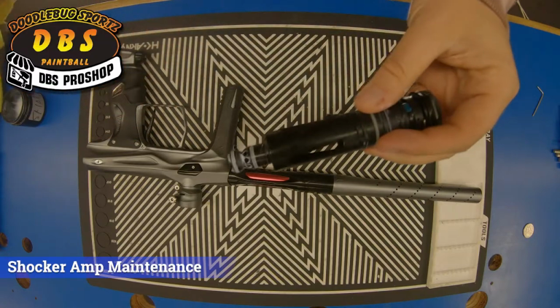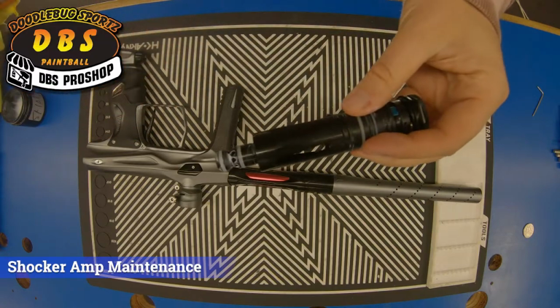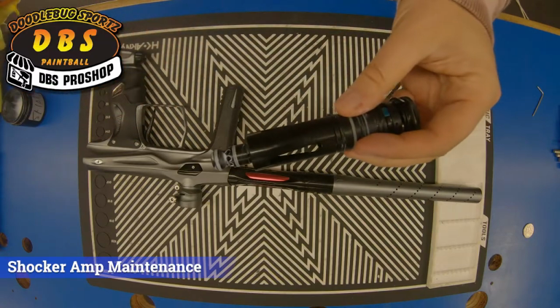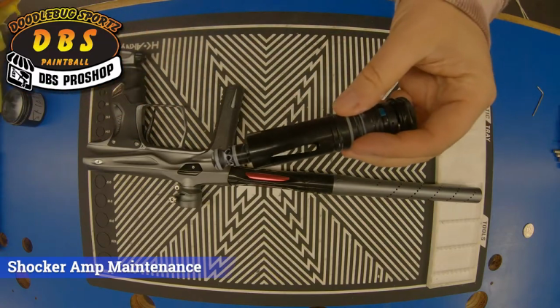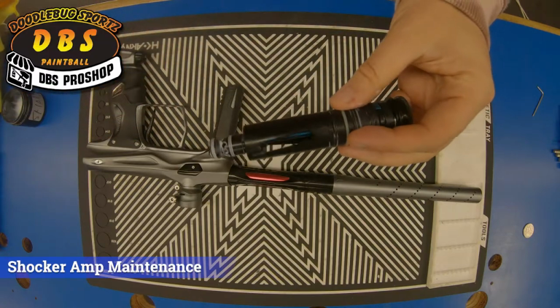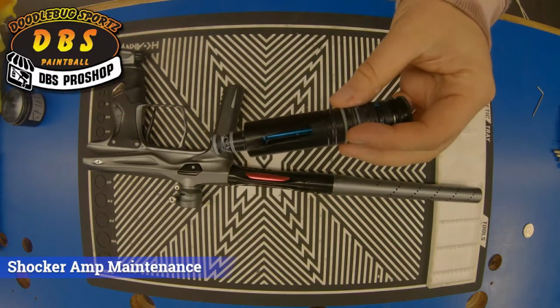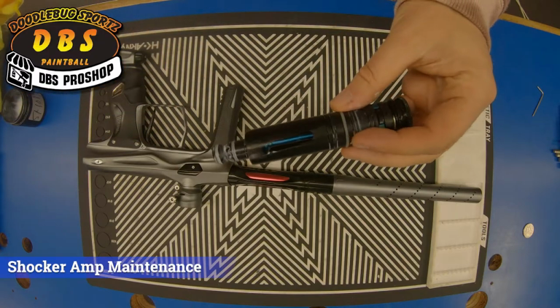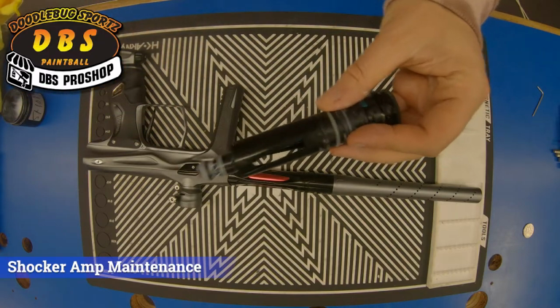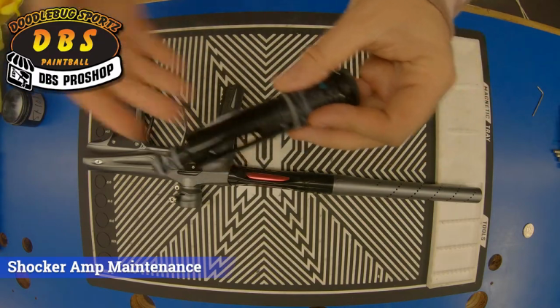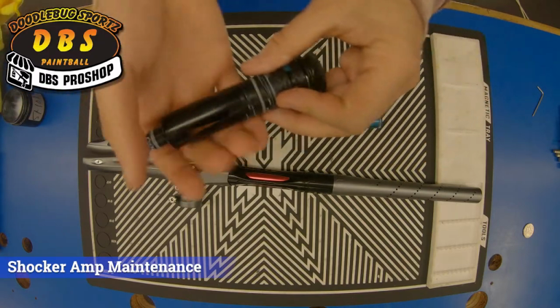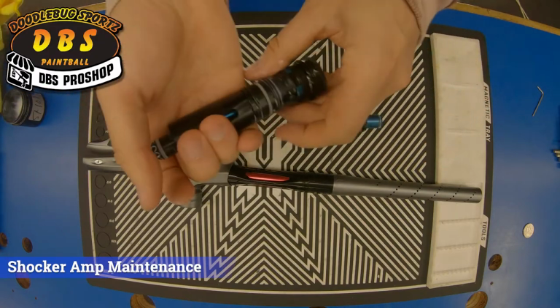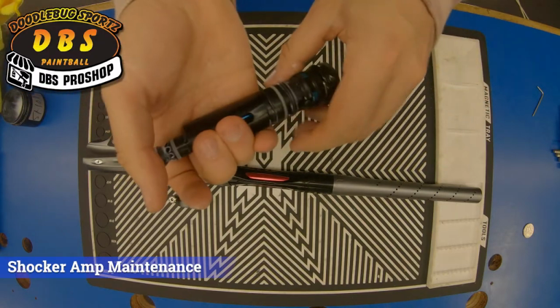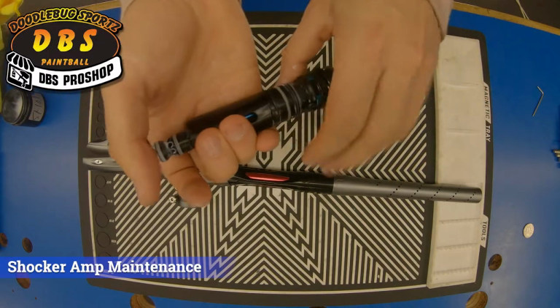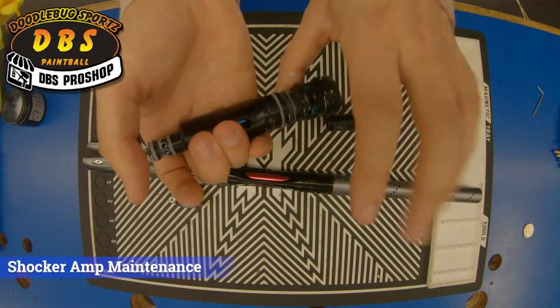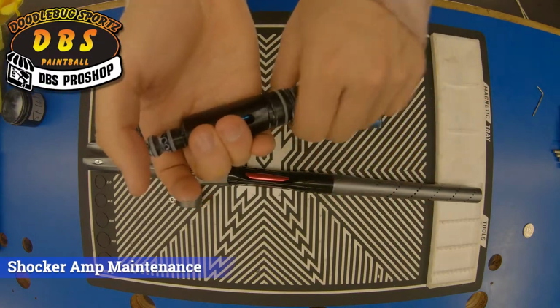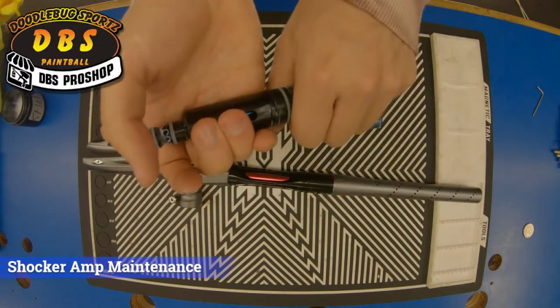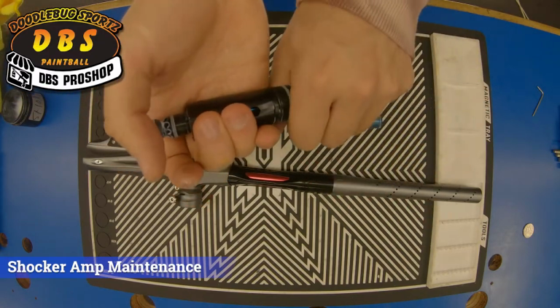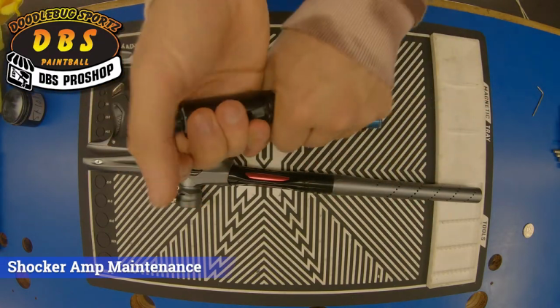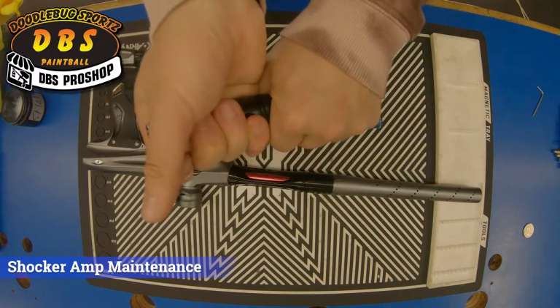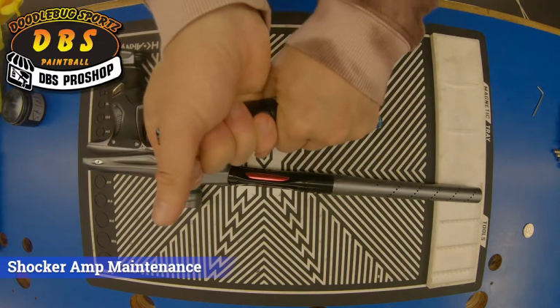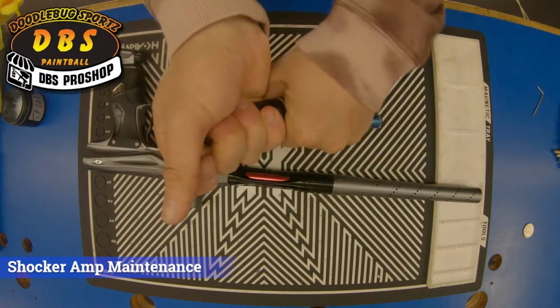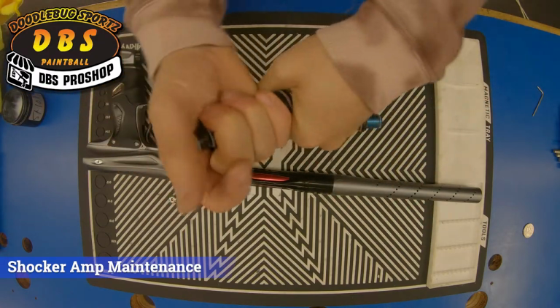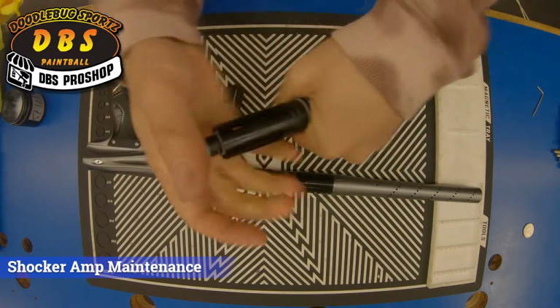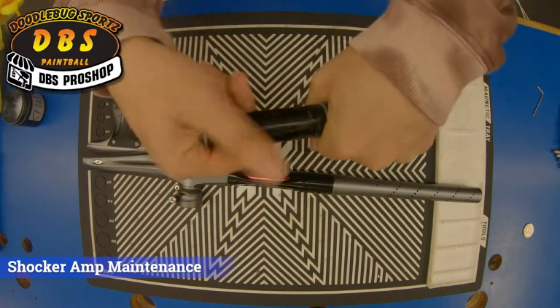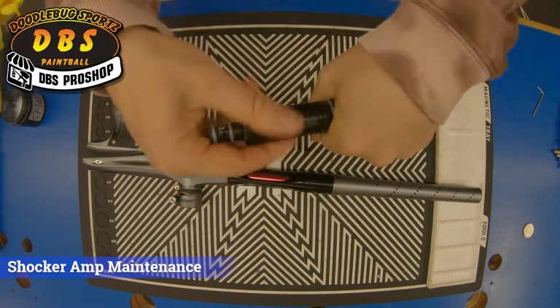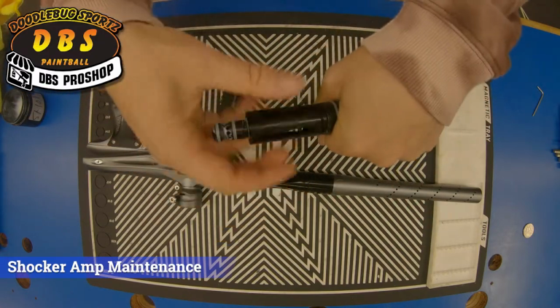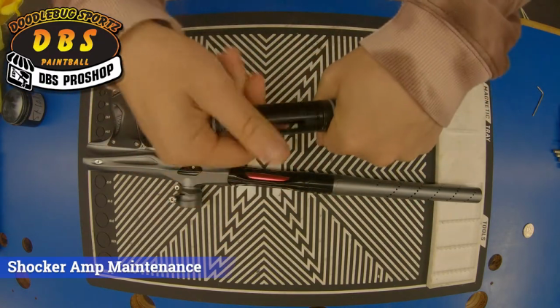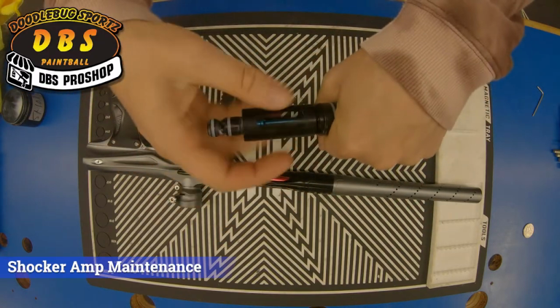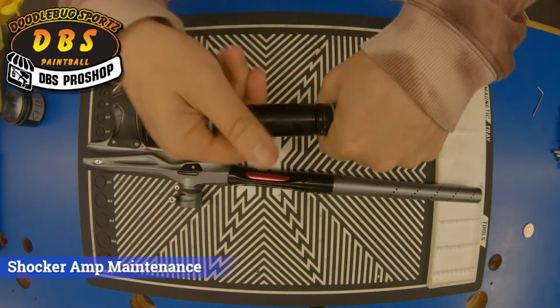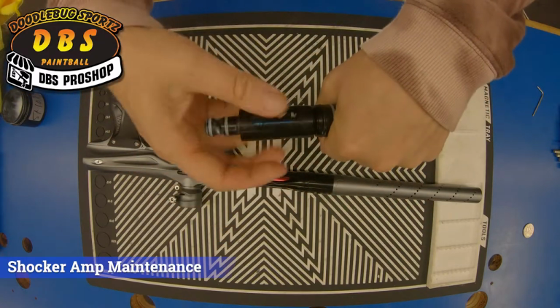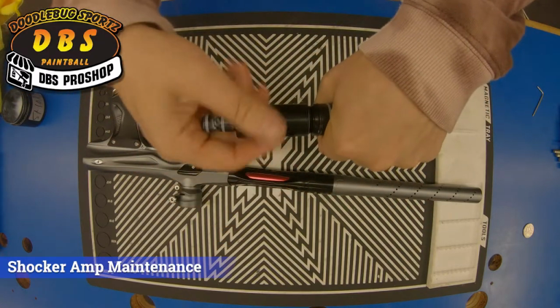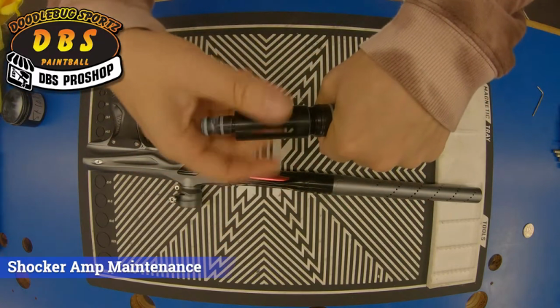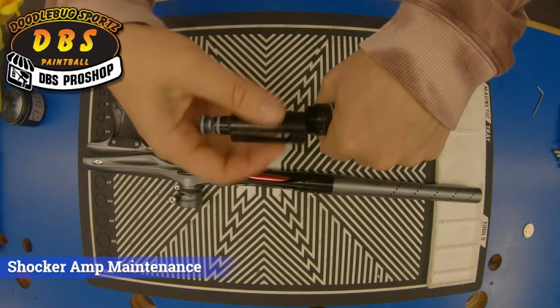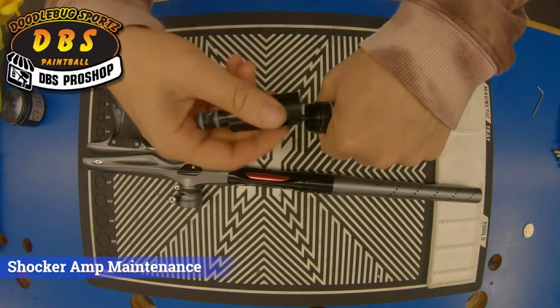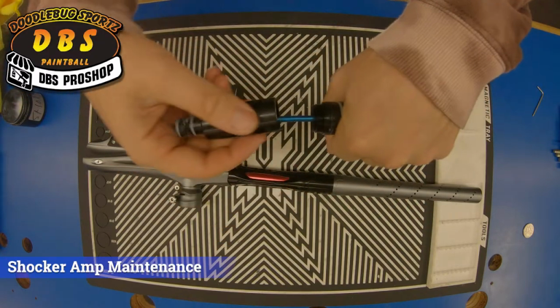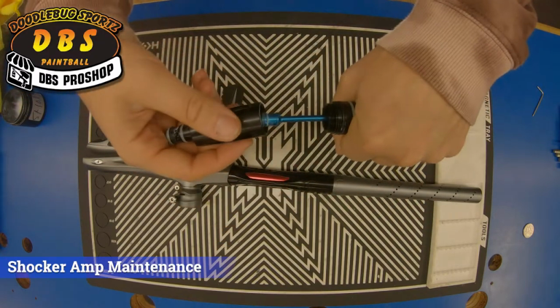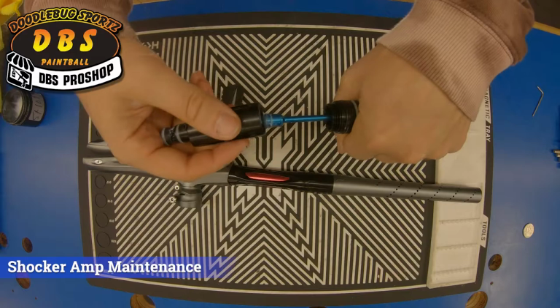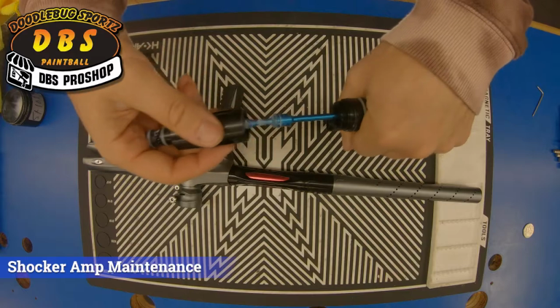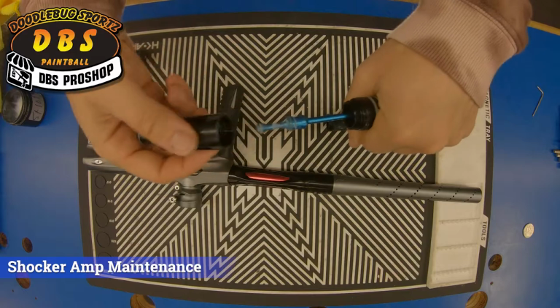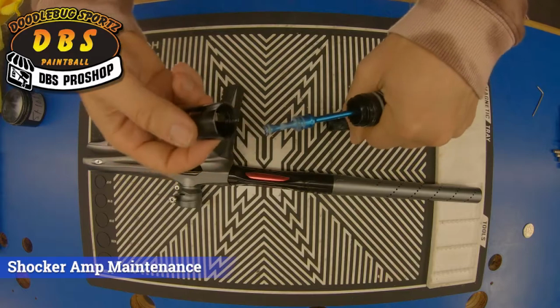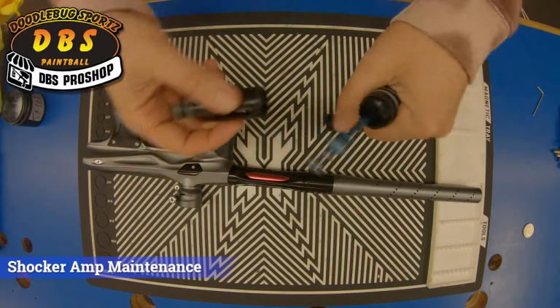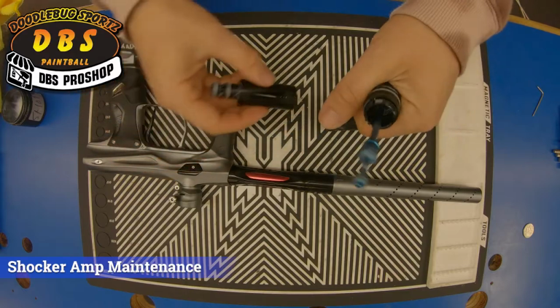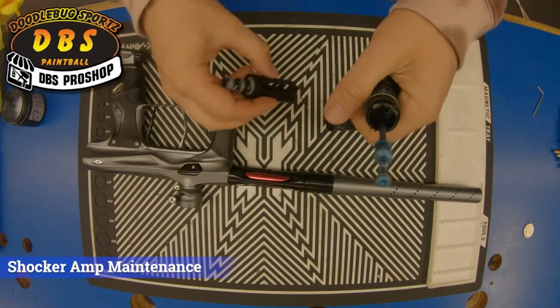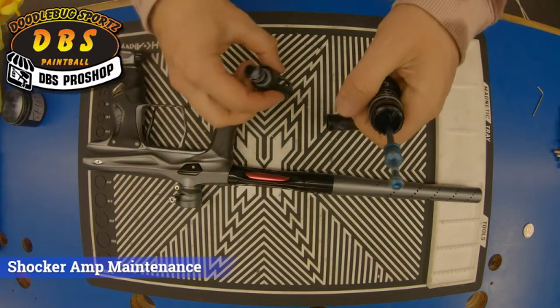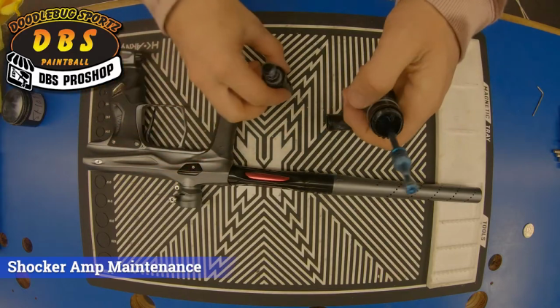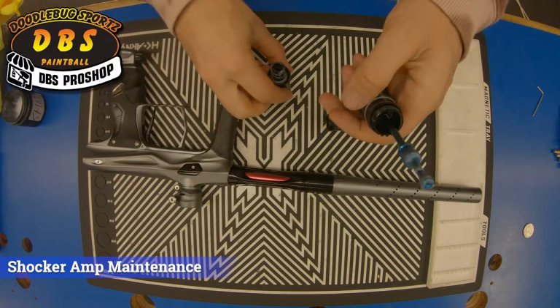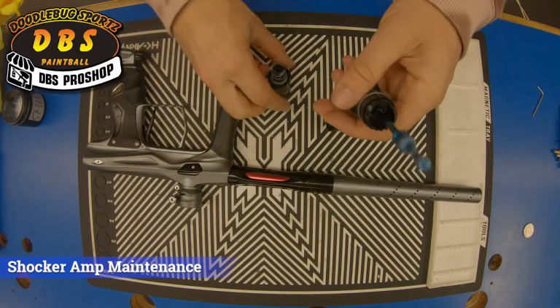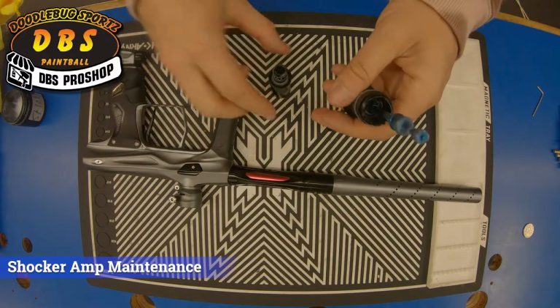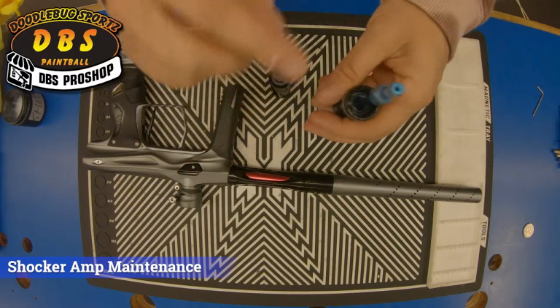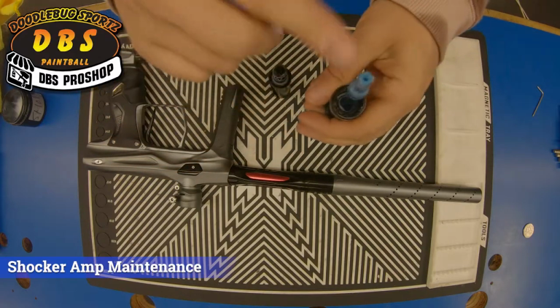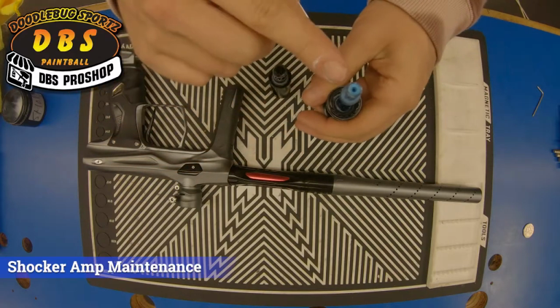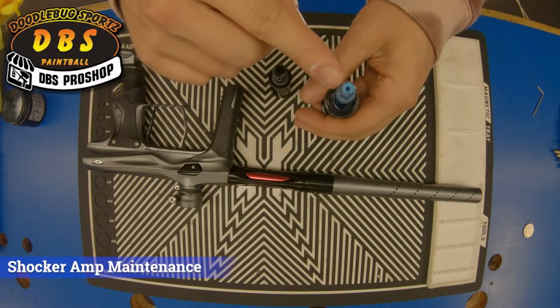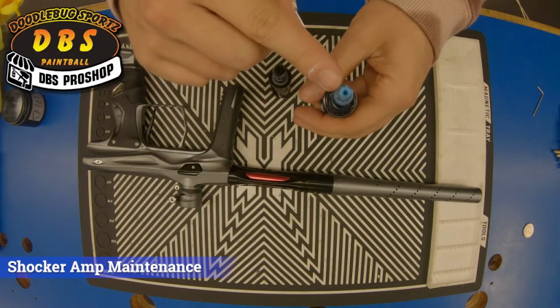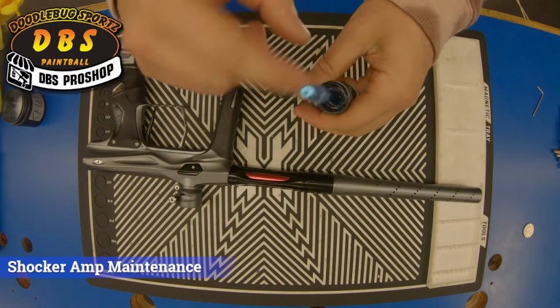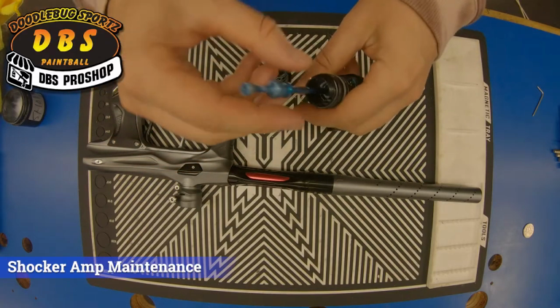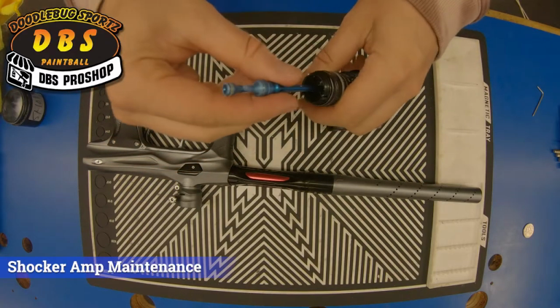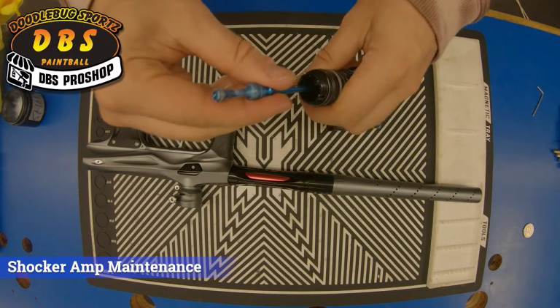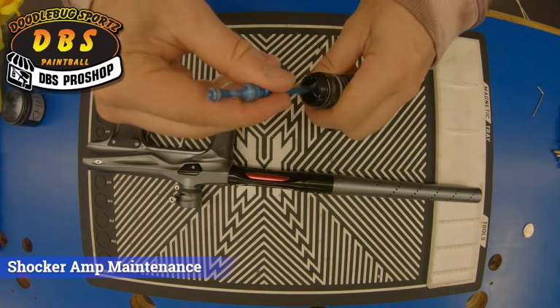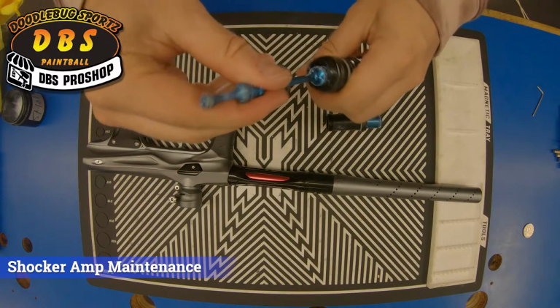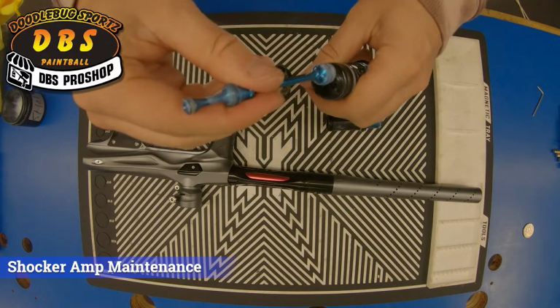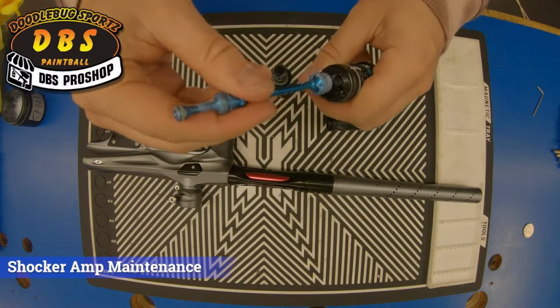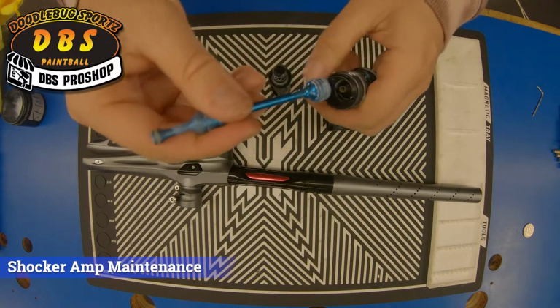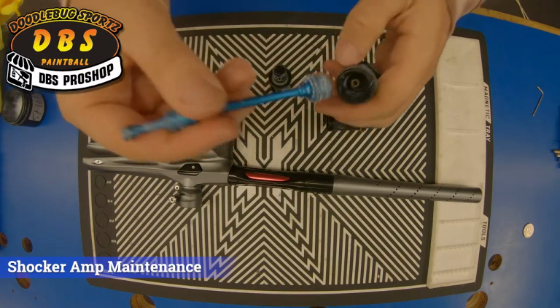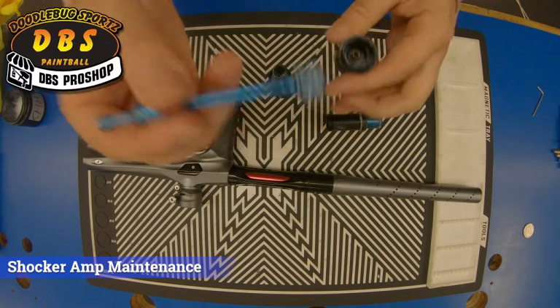To lube the back part of the assembly, we'll grab it here in the back and twist. That allows us to get to and lube these two o-rings here.